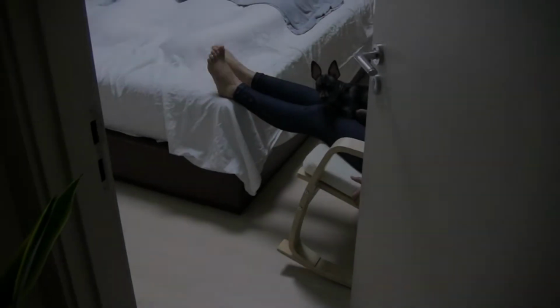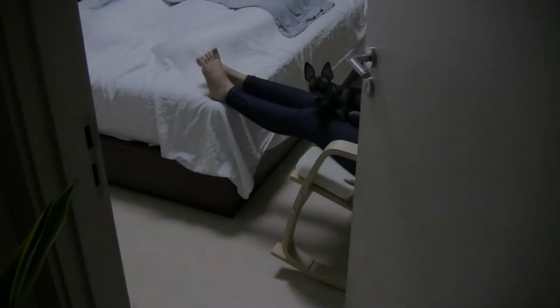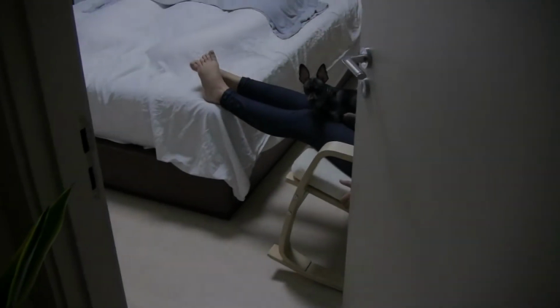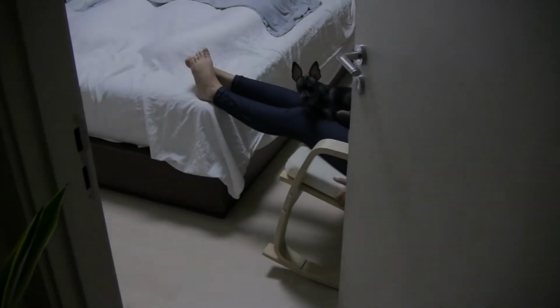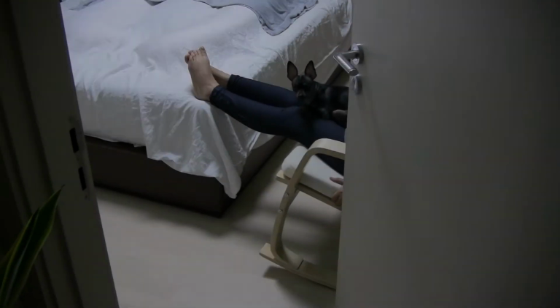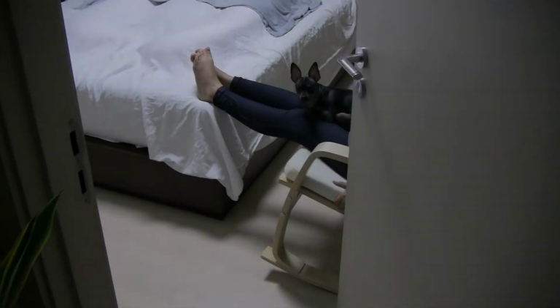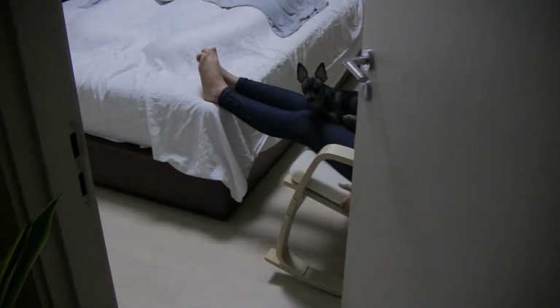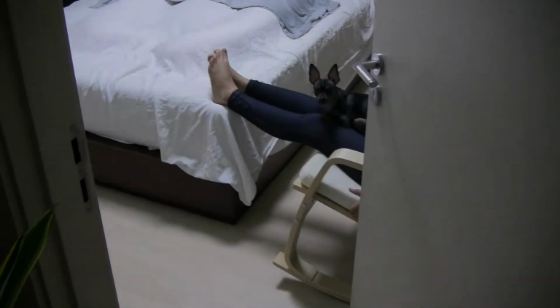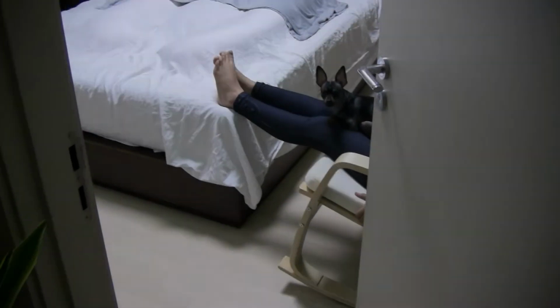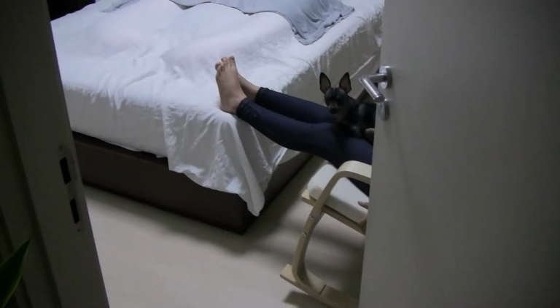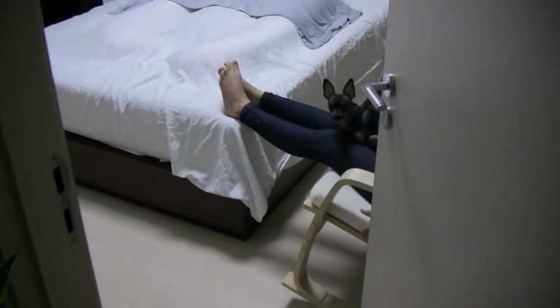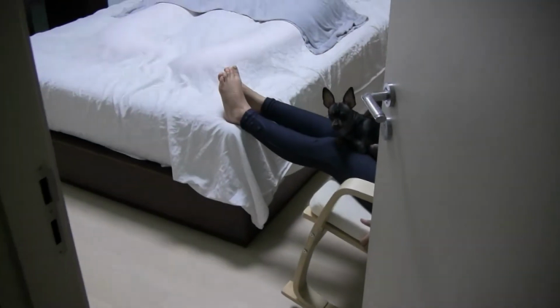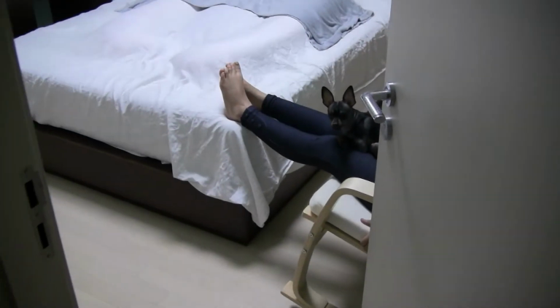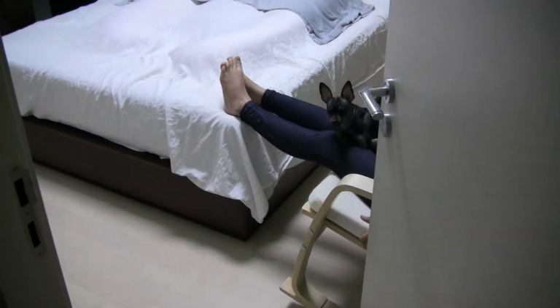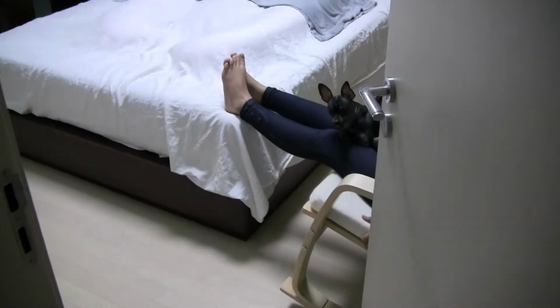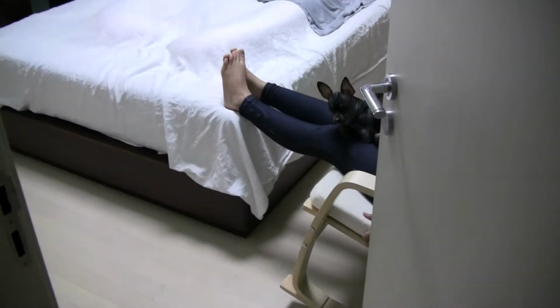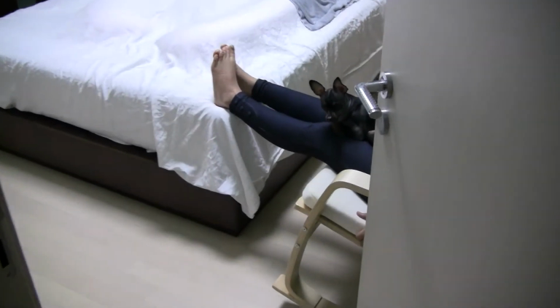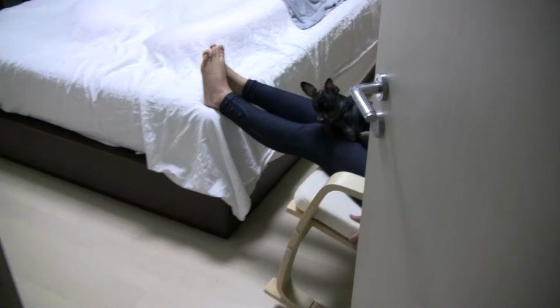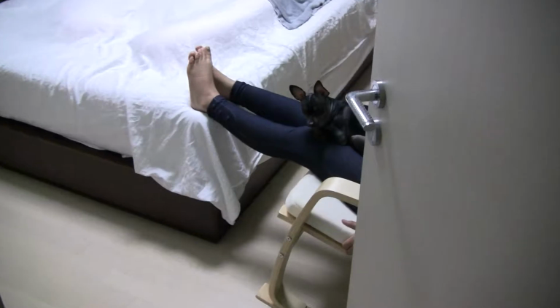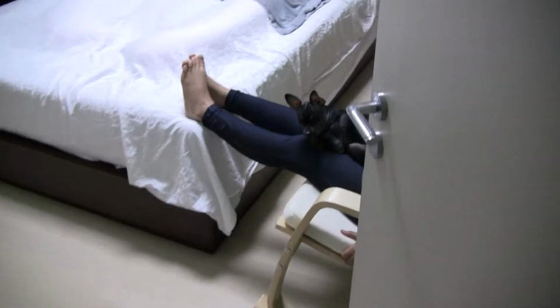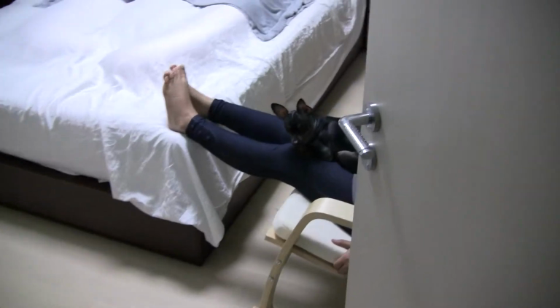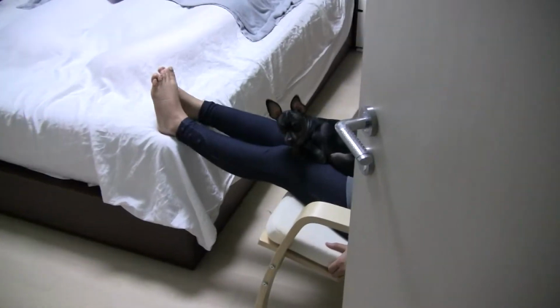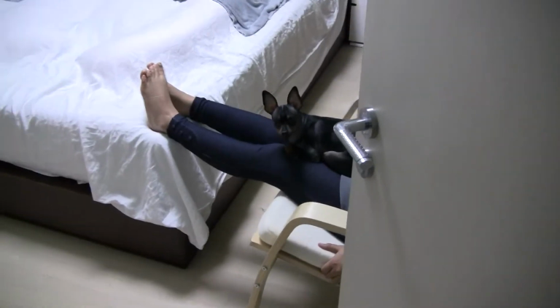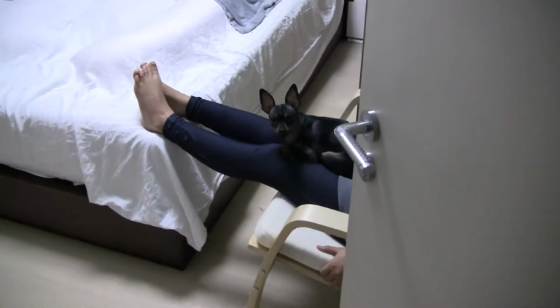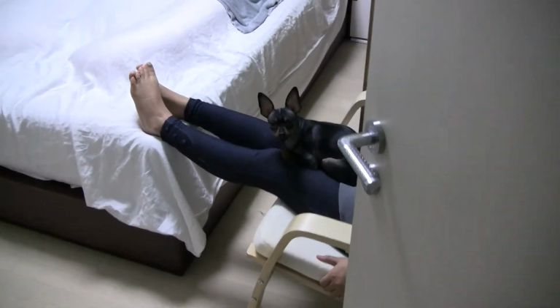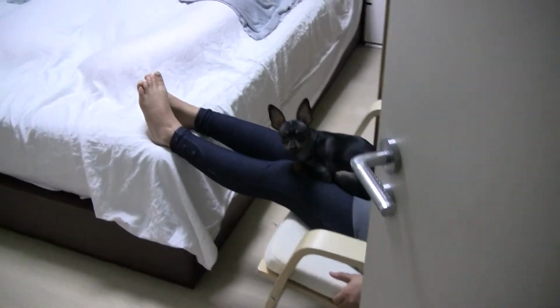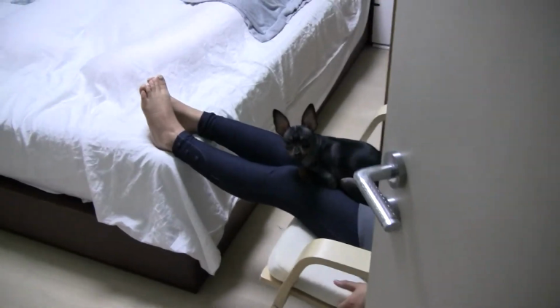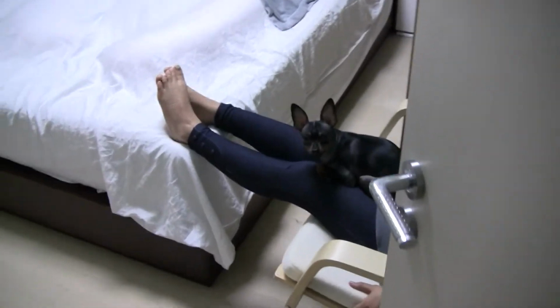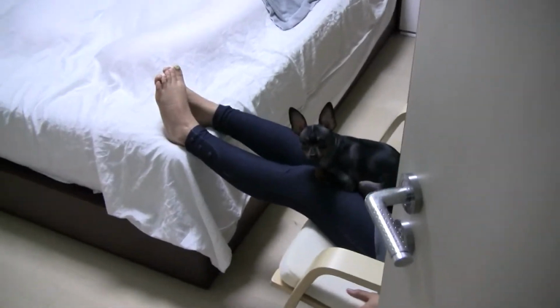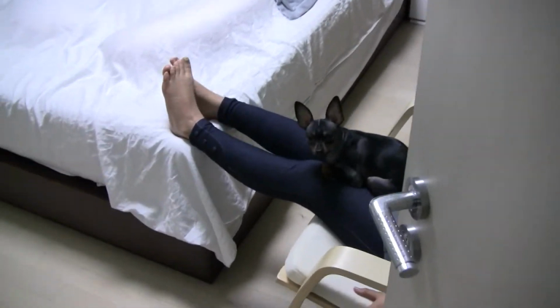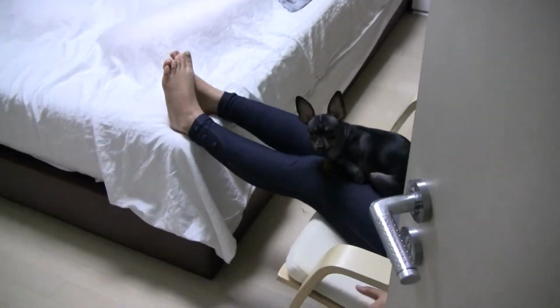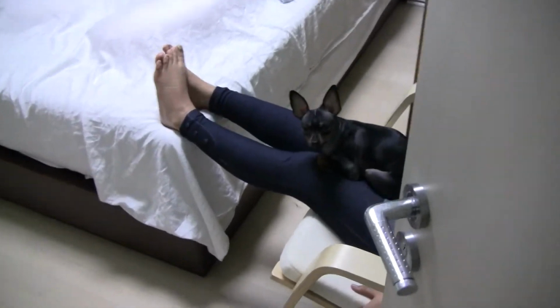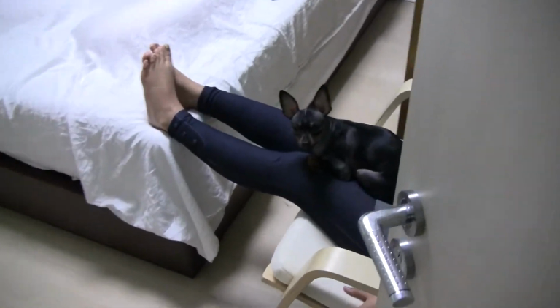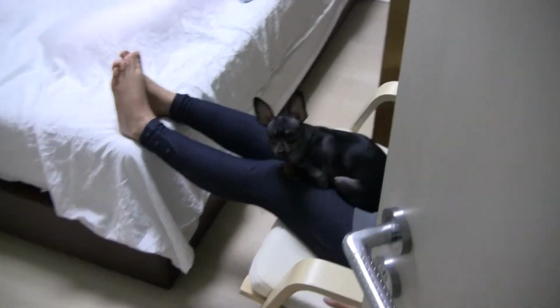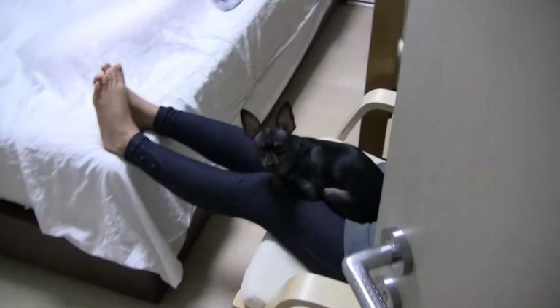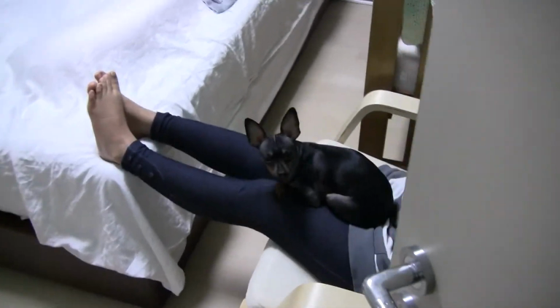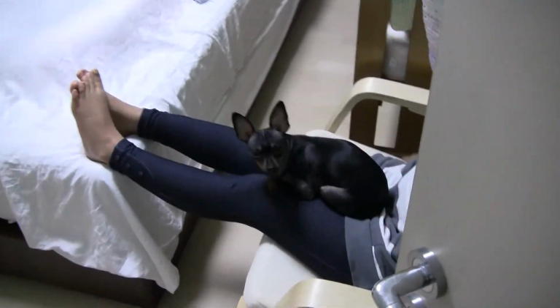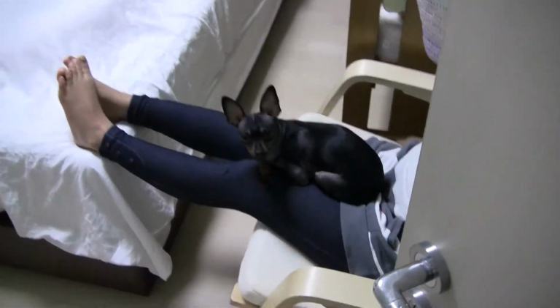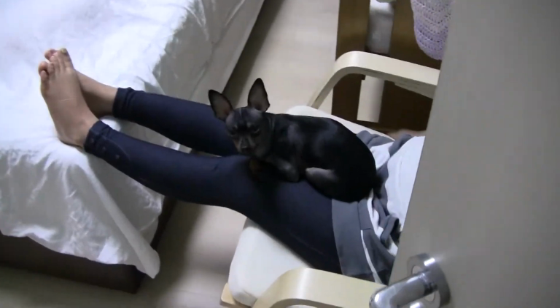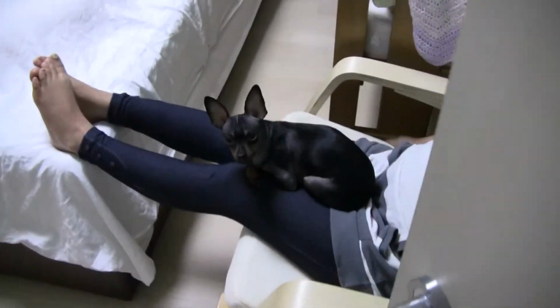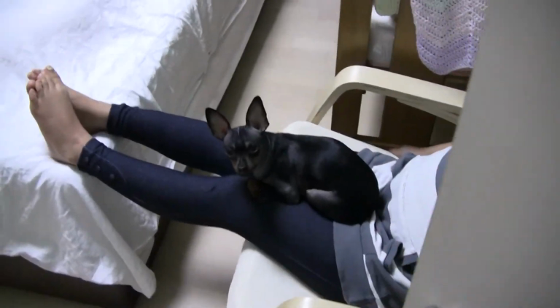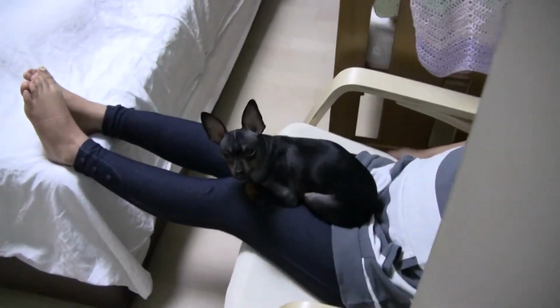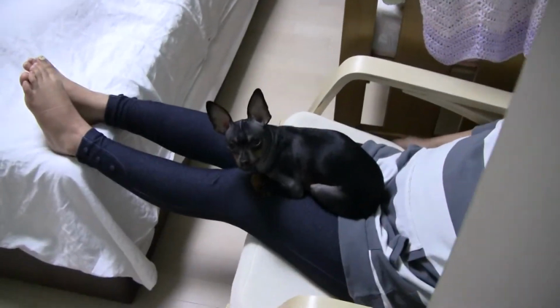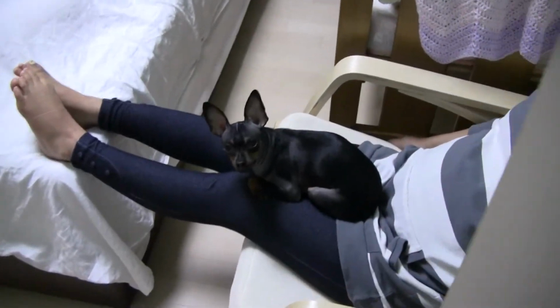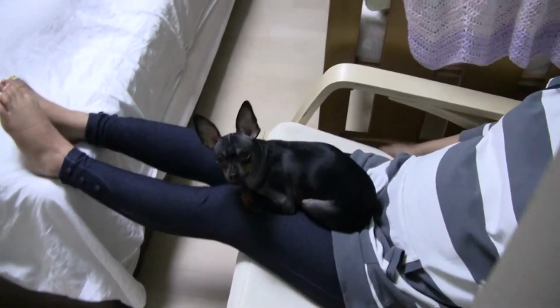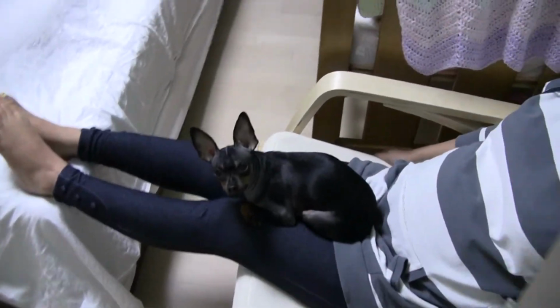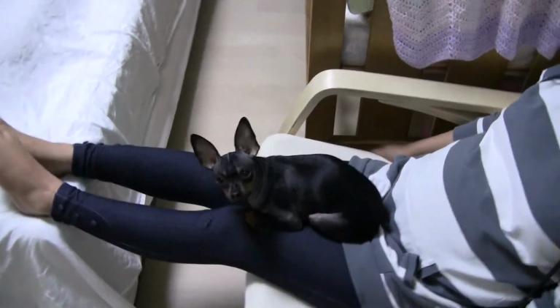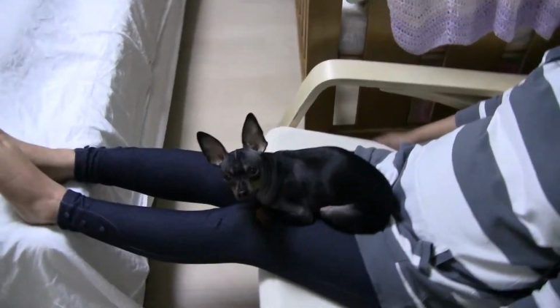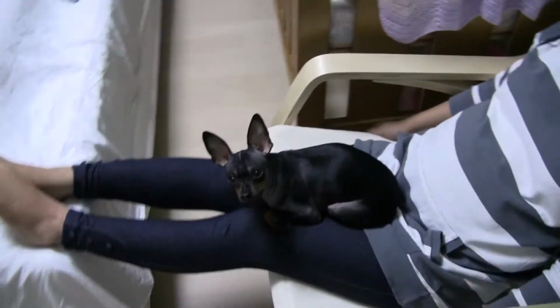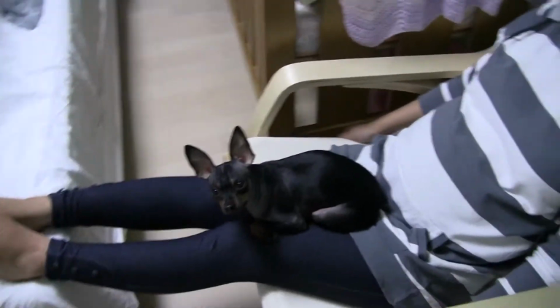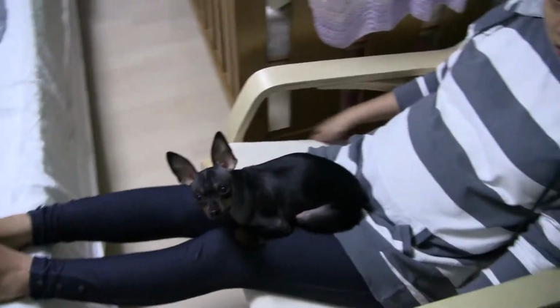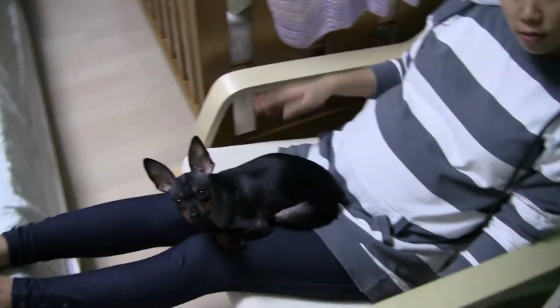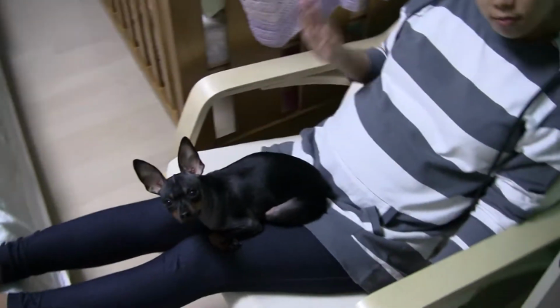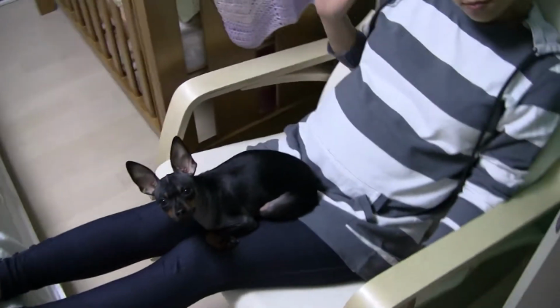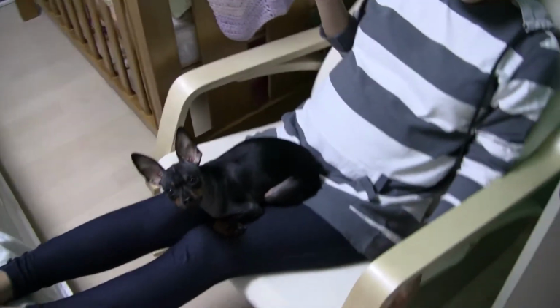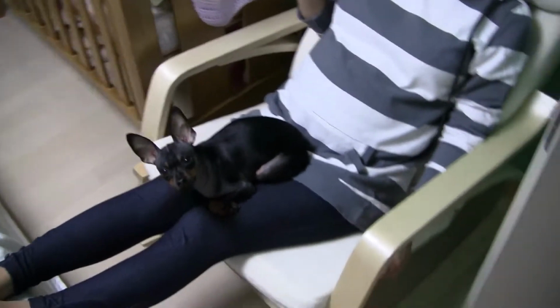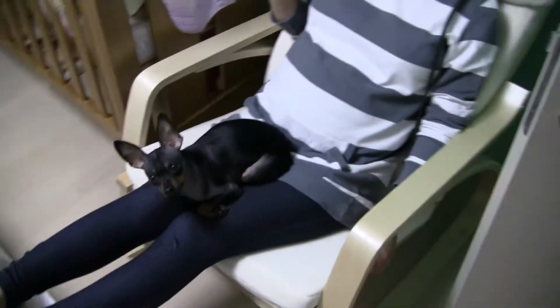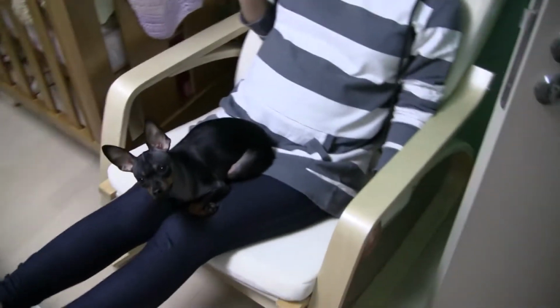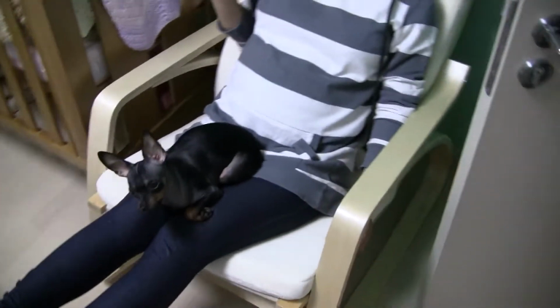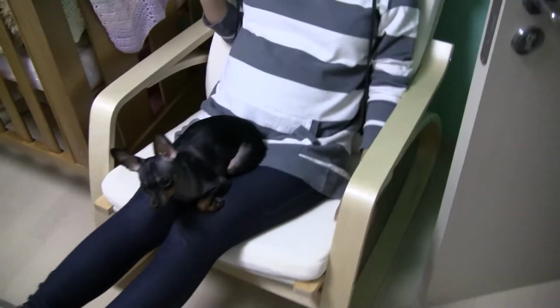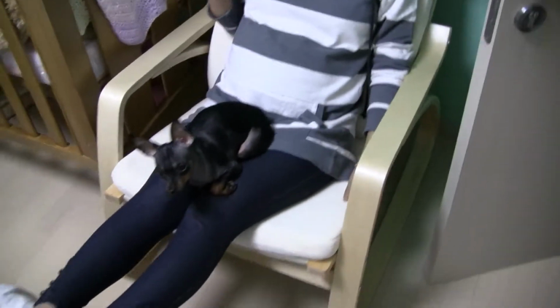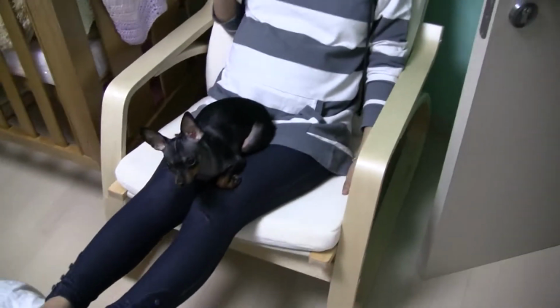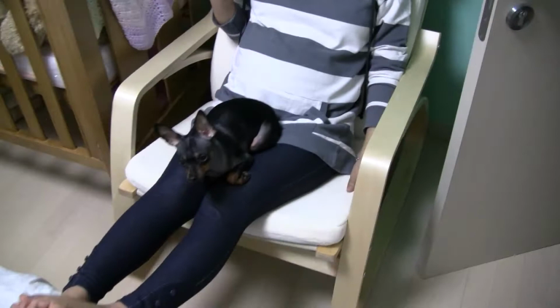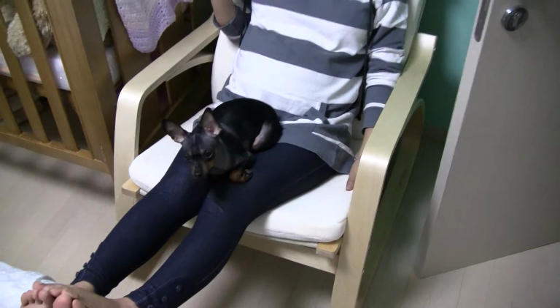This is our first video. There's Julia's feet and Doobie and her new rocker that I bought her.